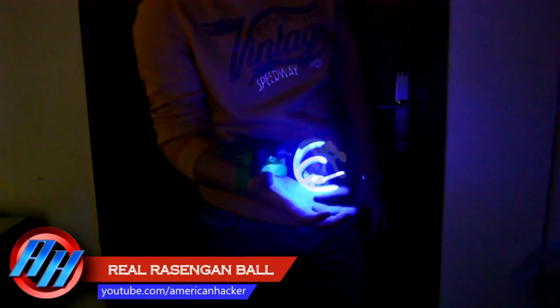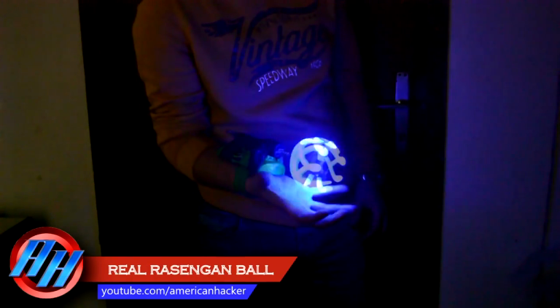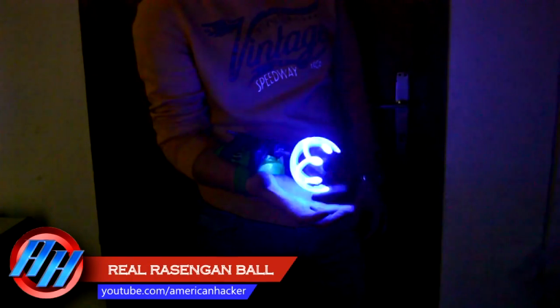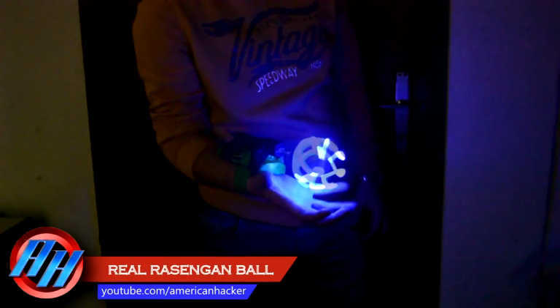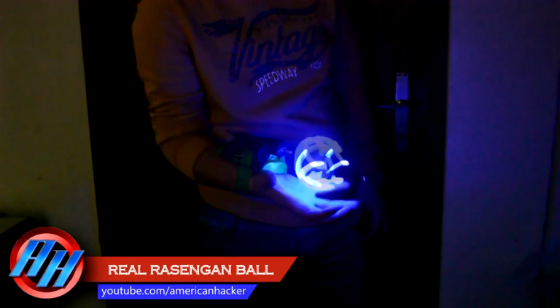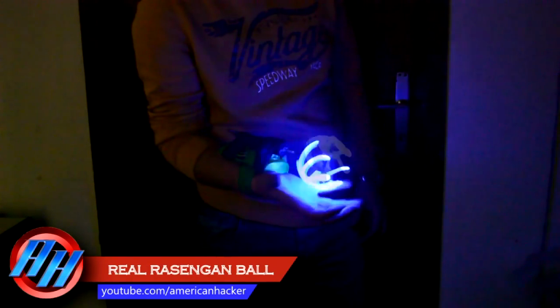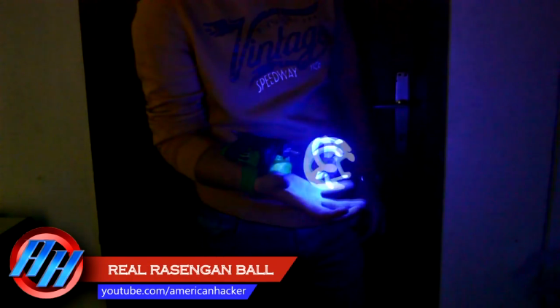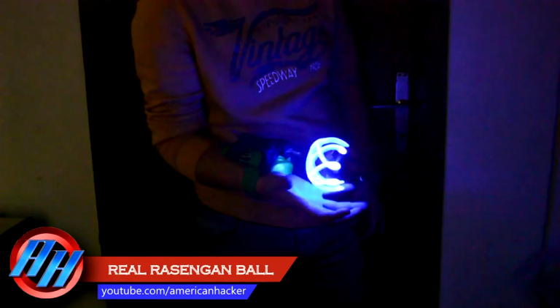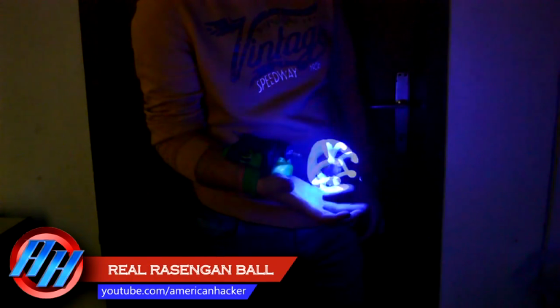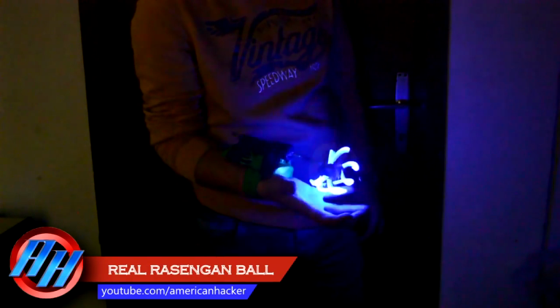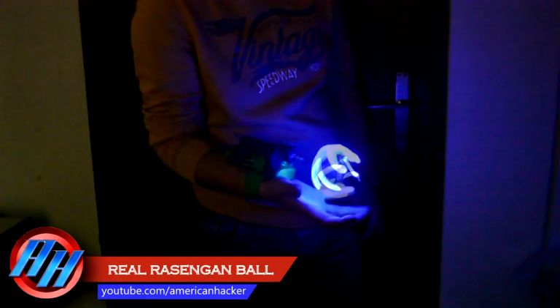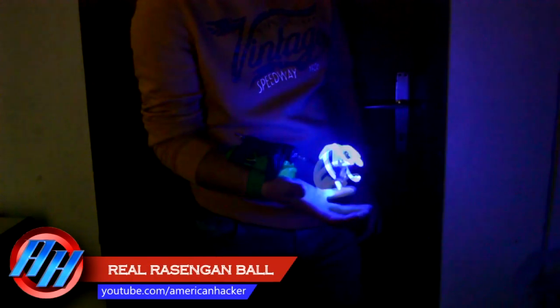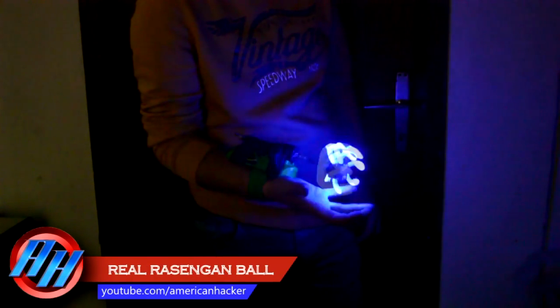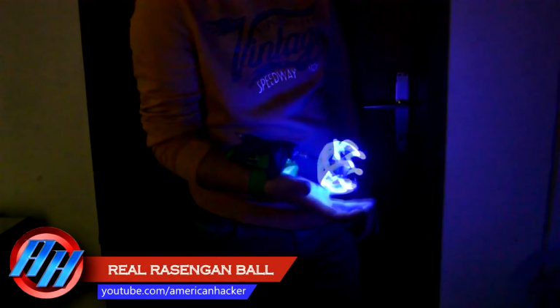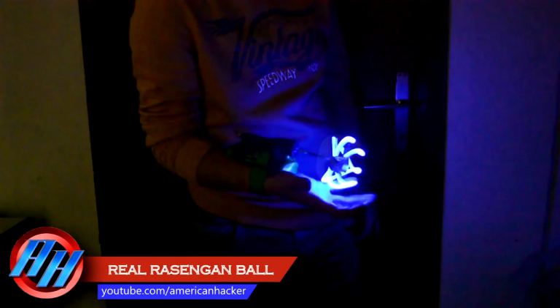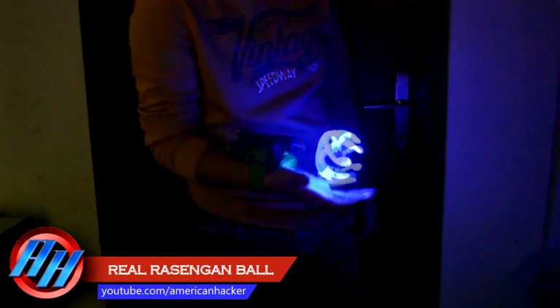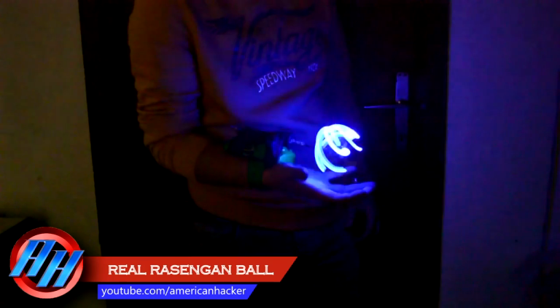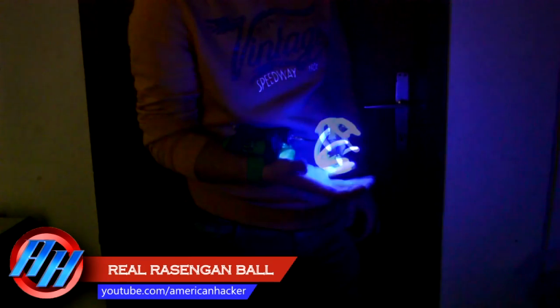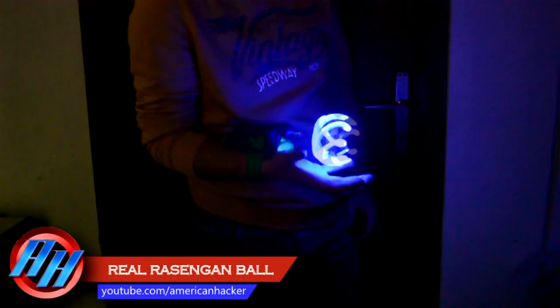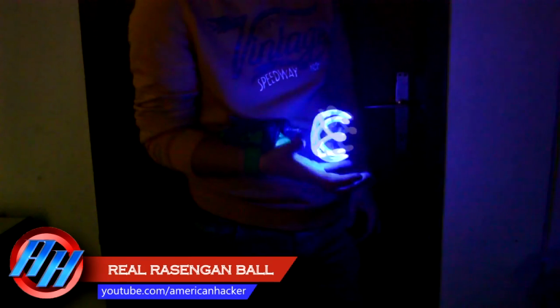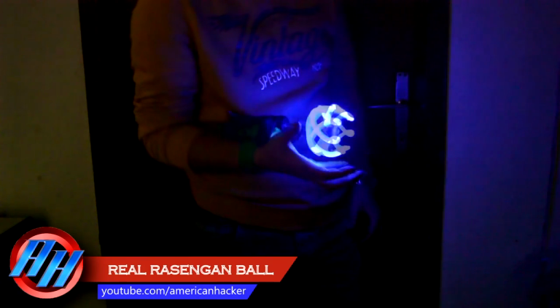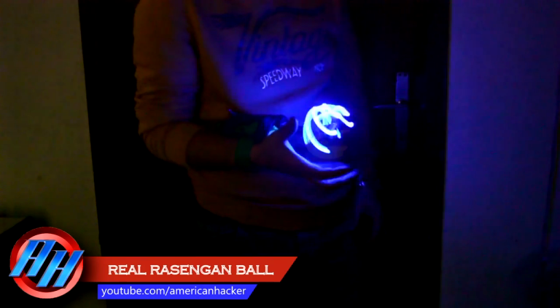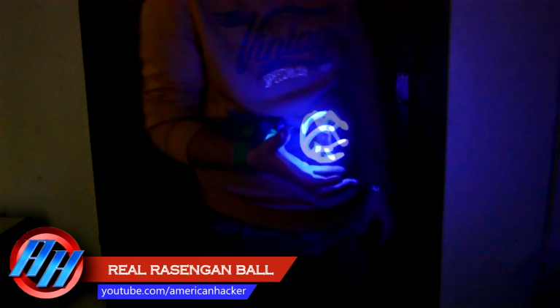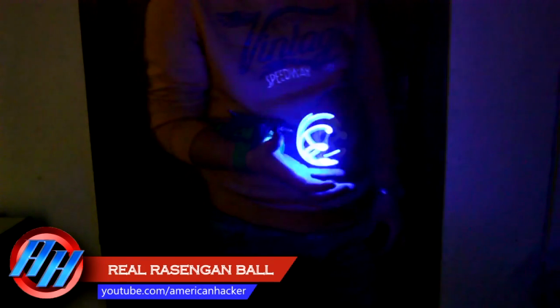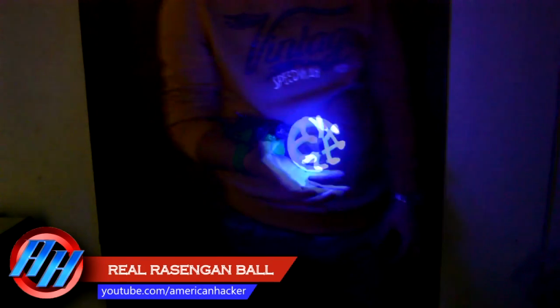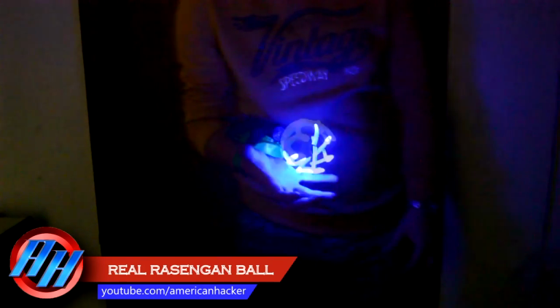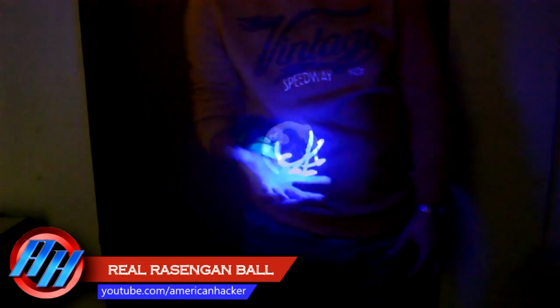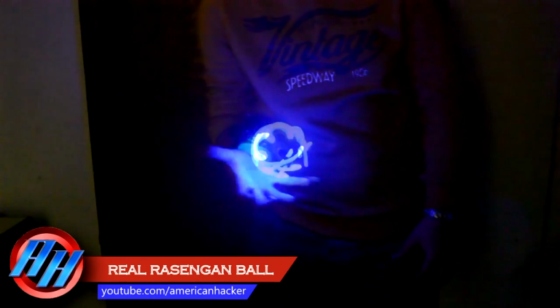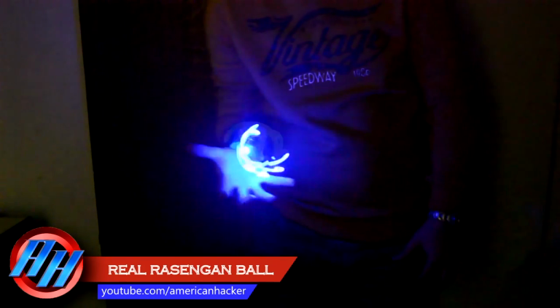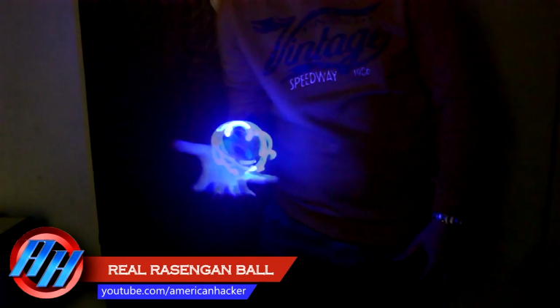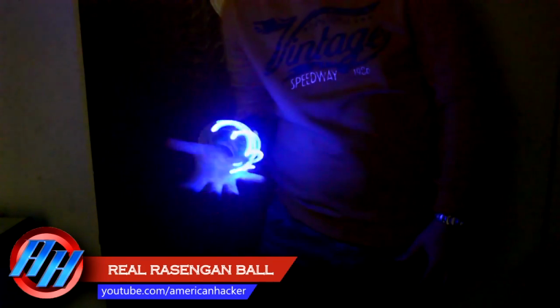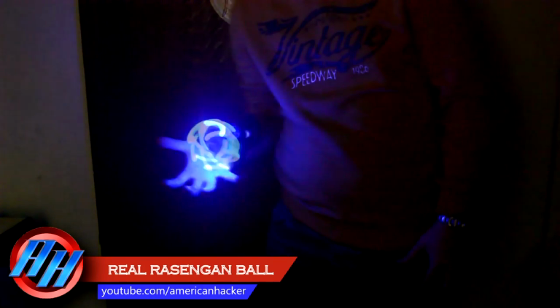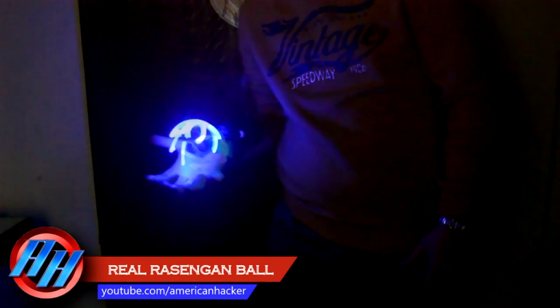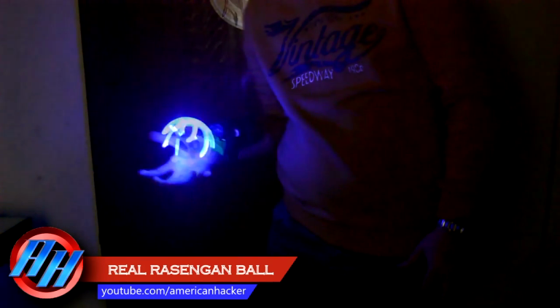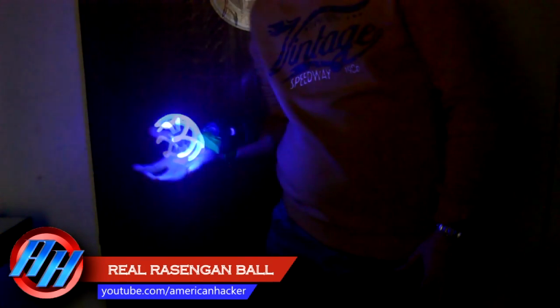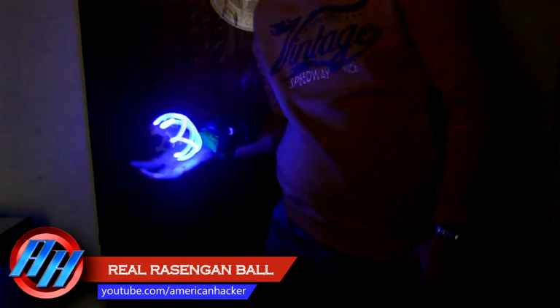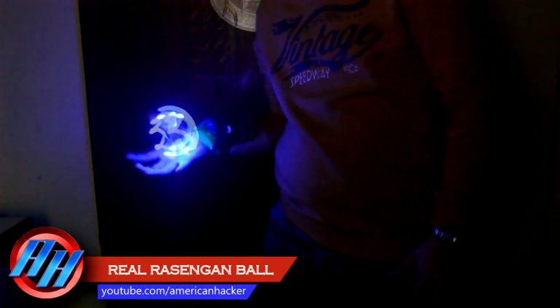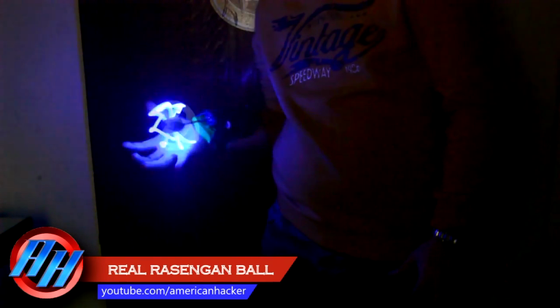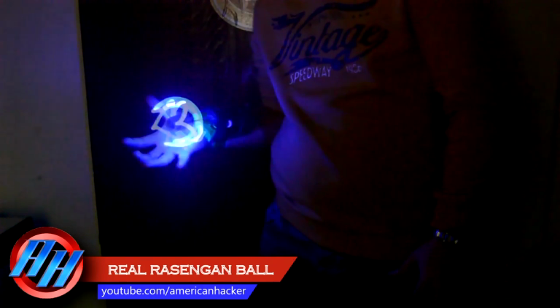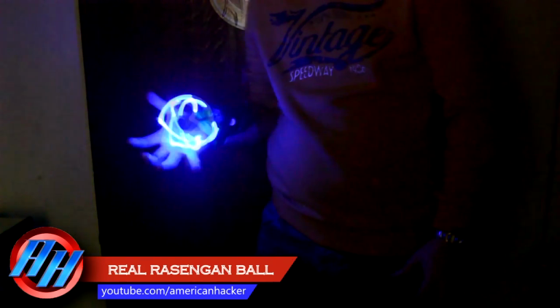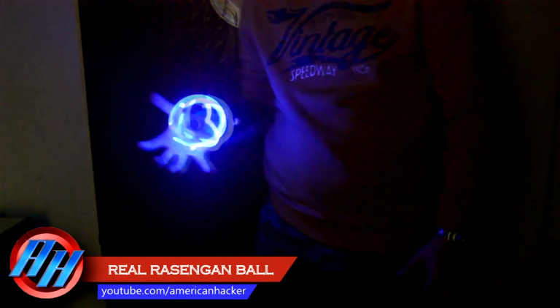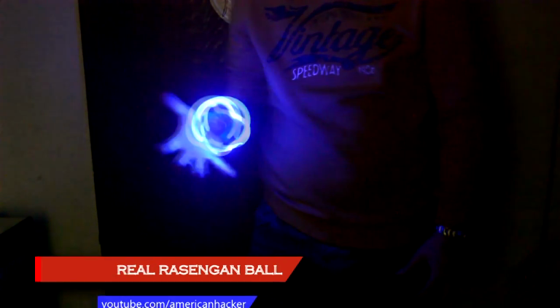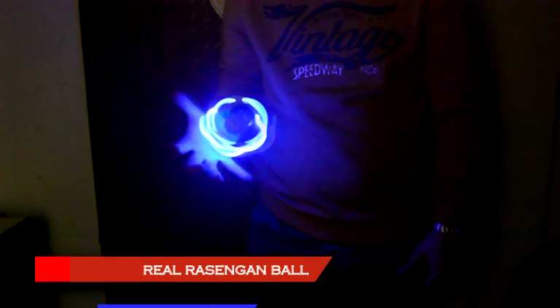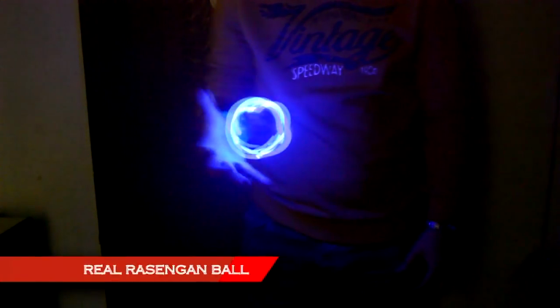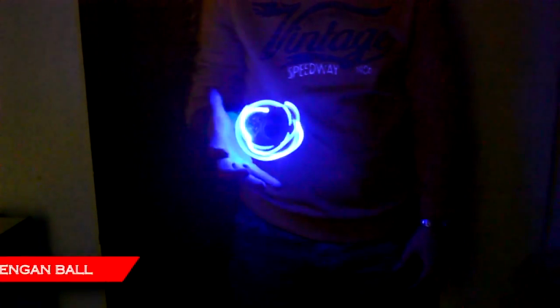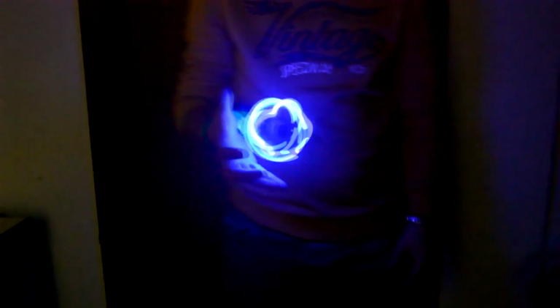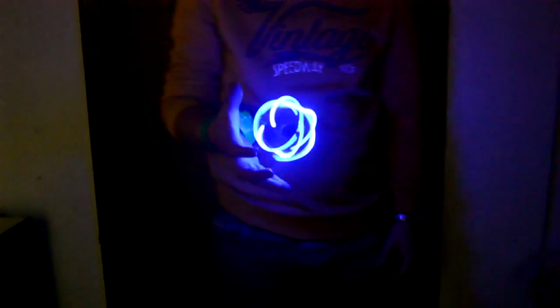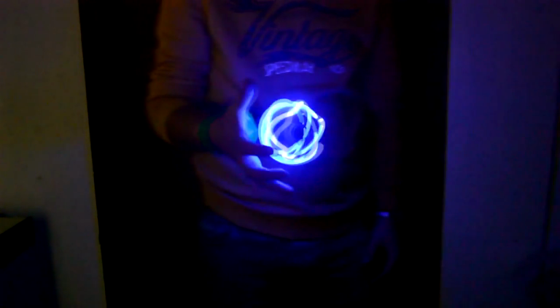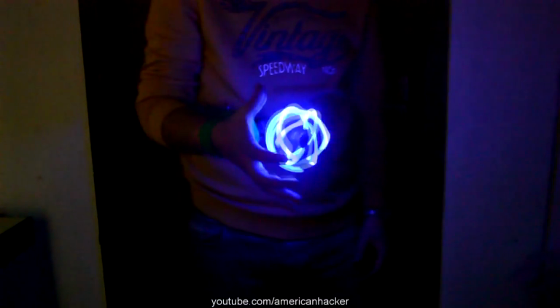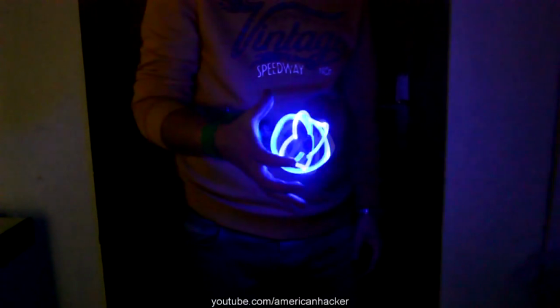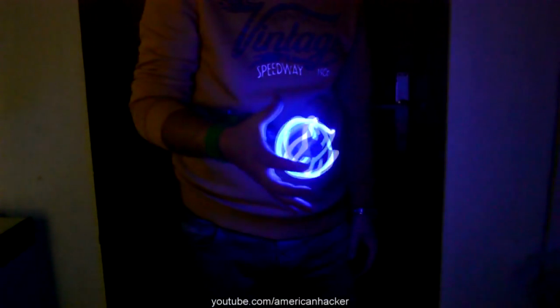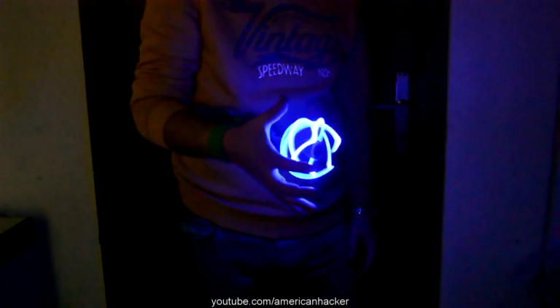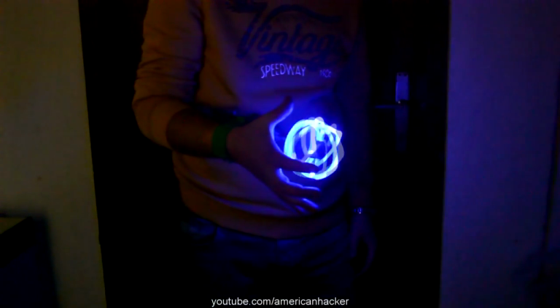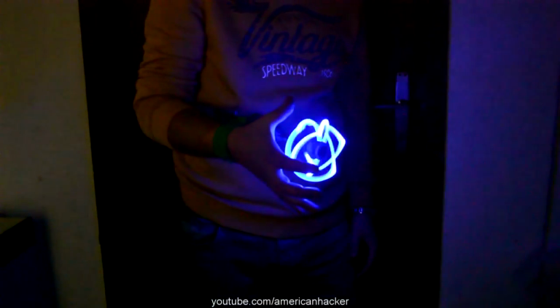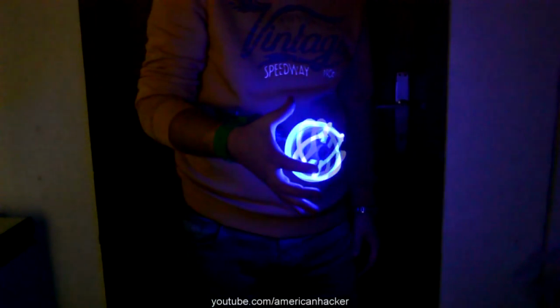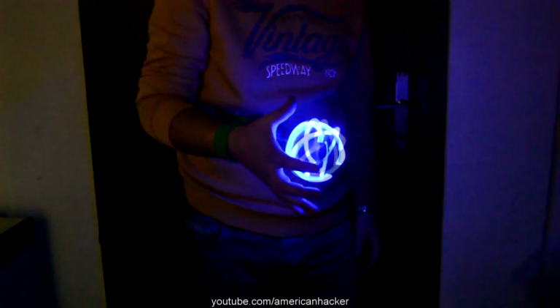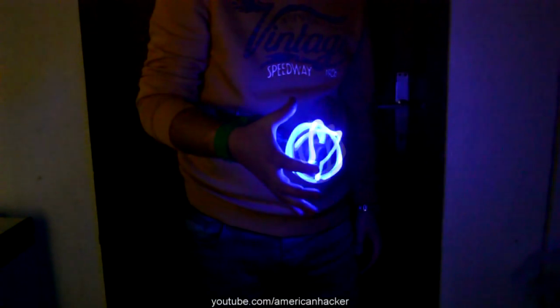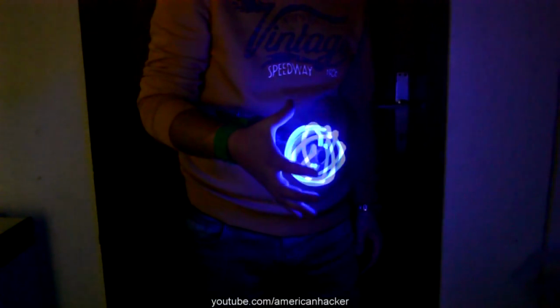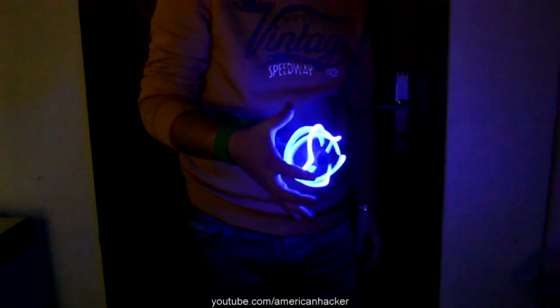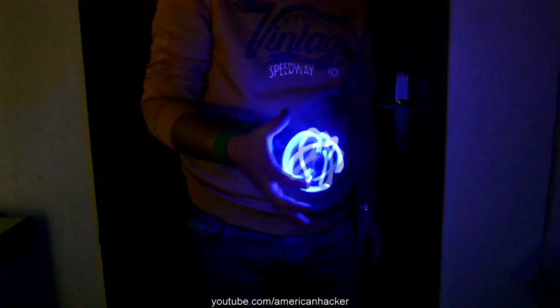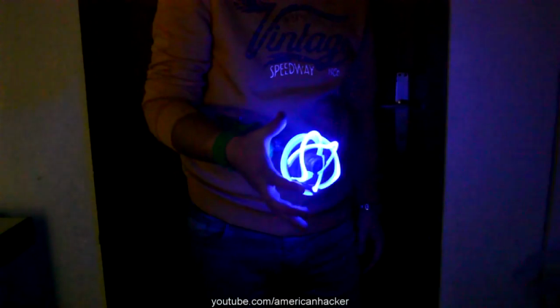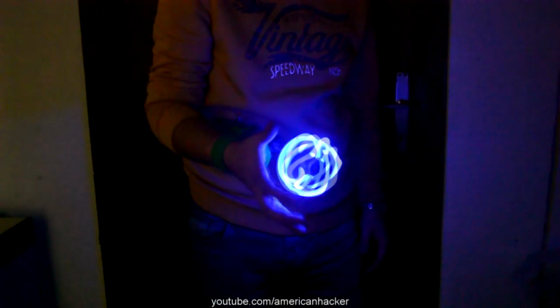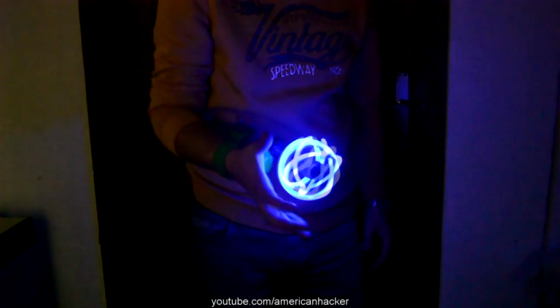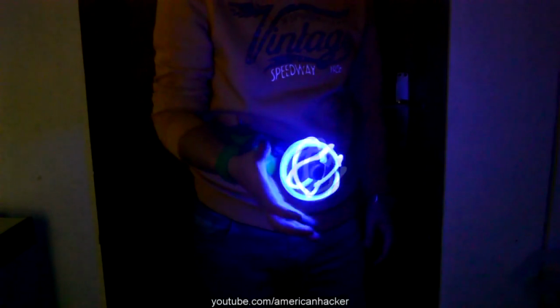One month ago I made a trailer video about a real Rasen gun. Today I'm gonna show you how to make it.